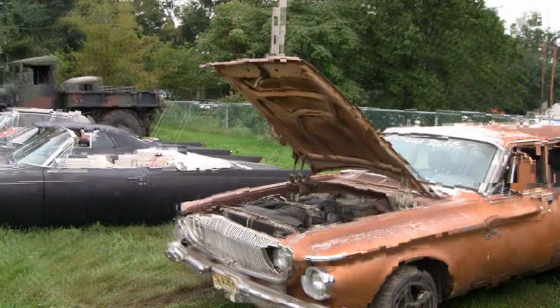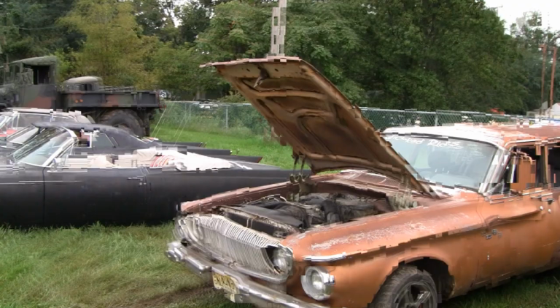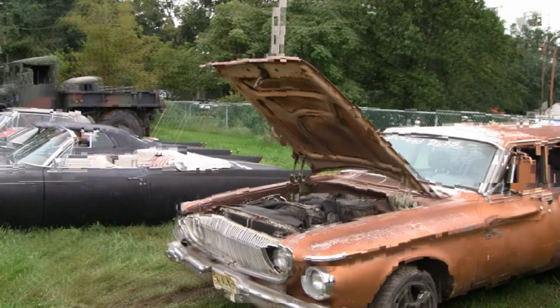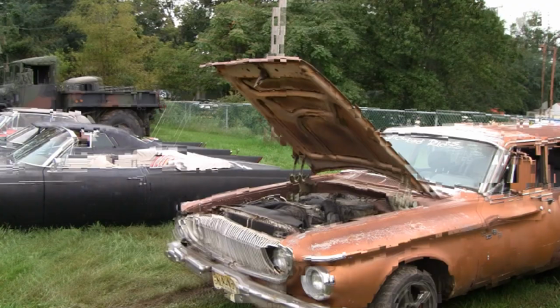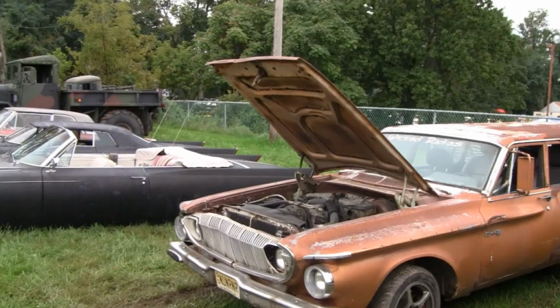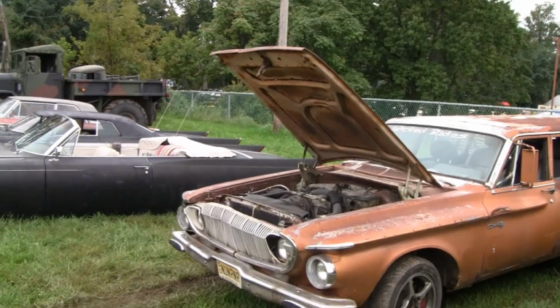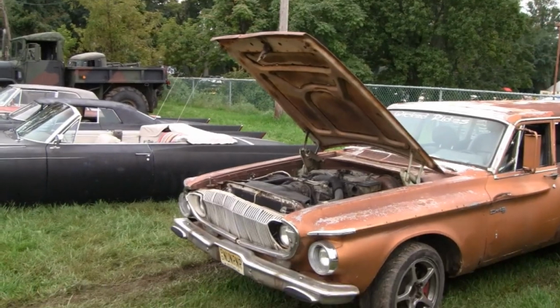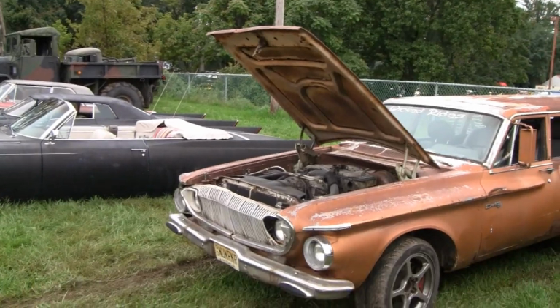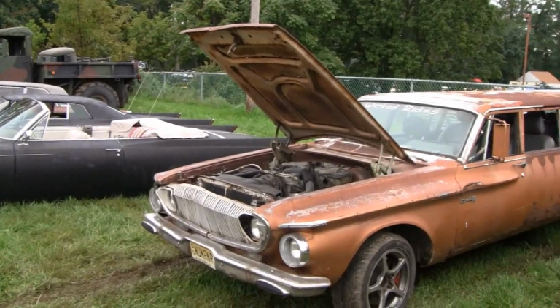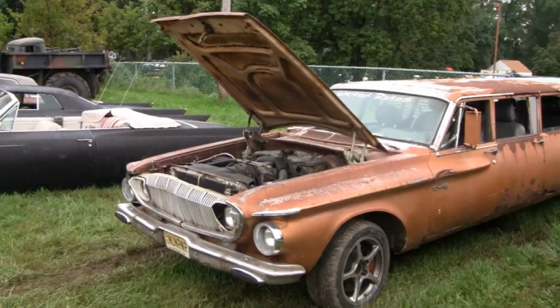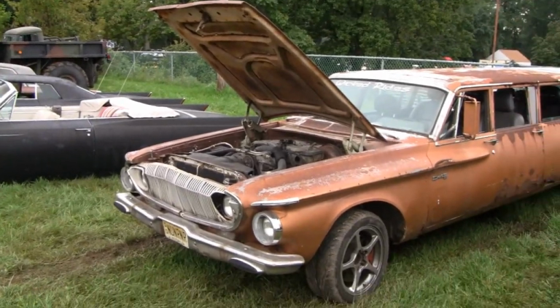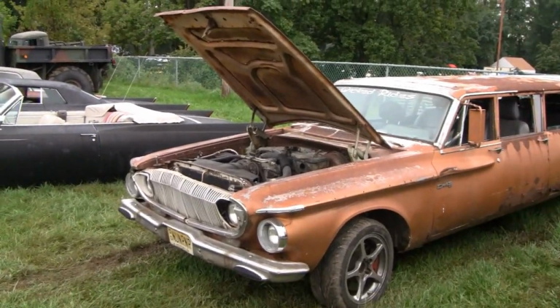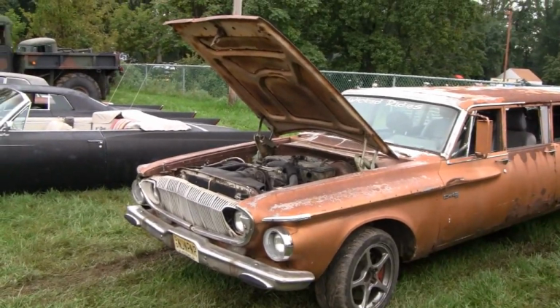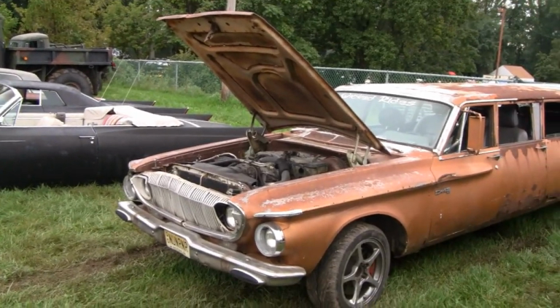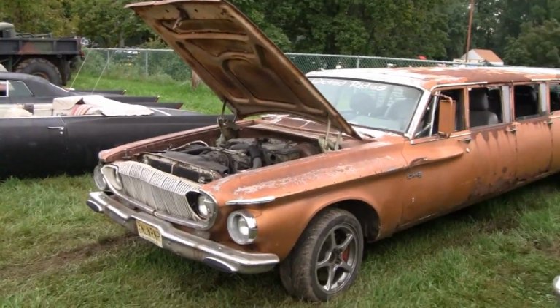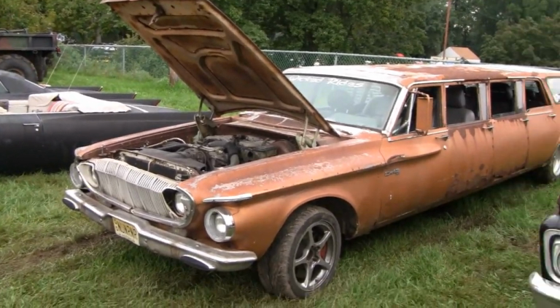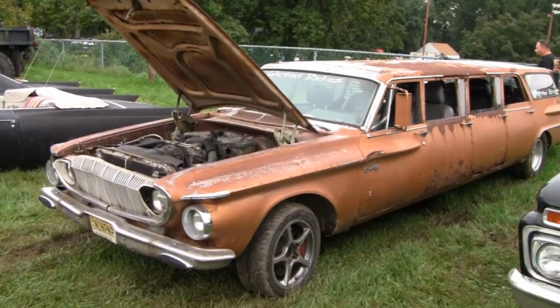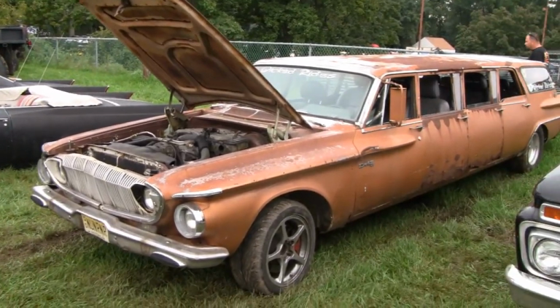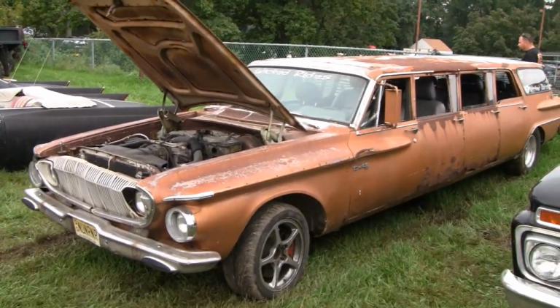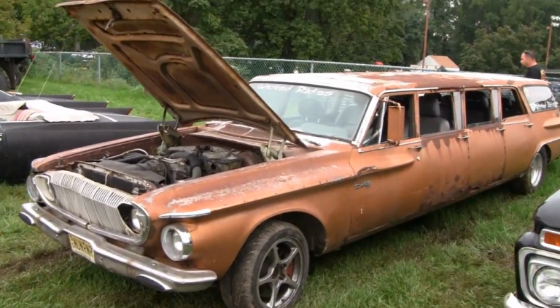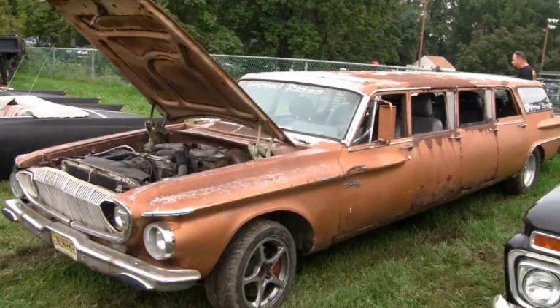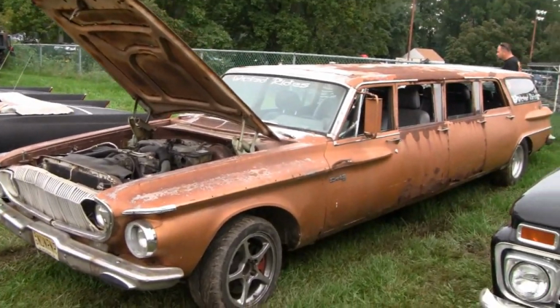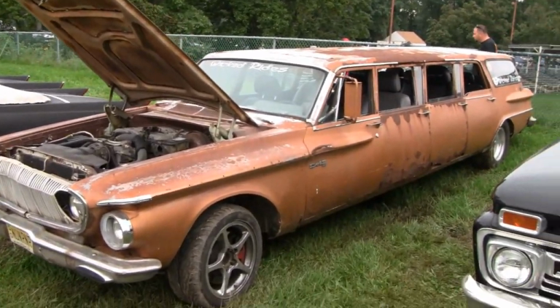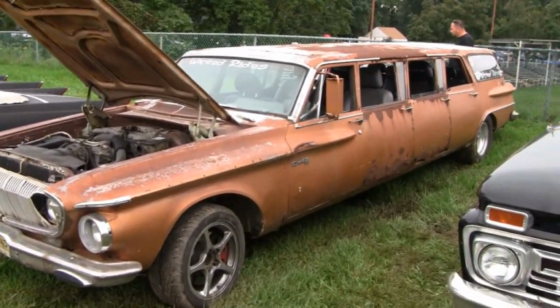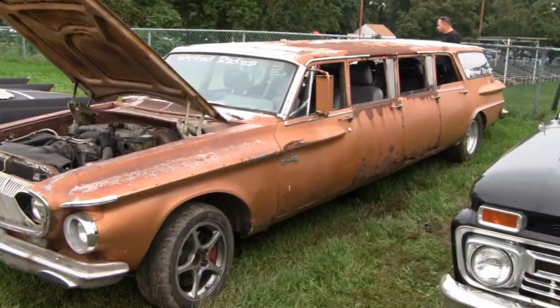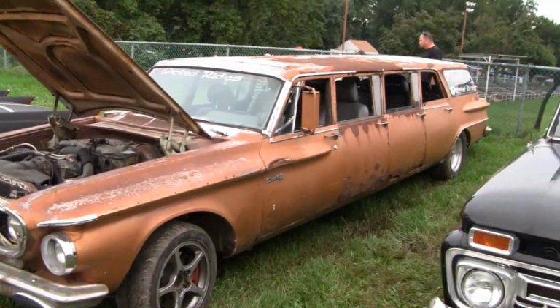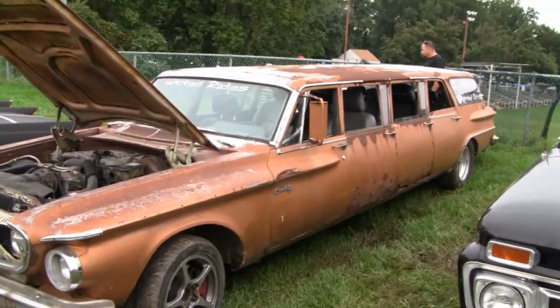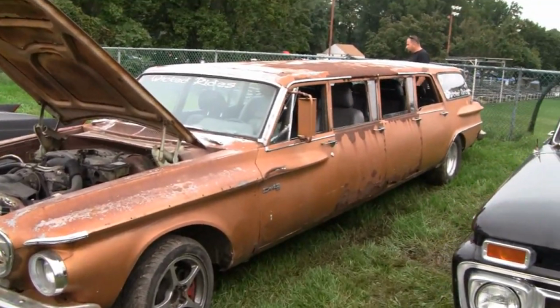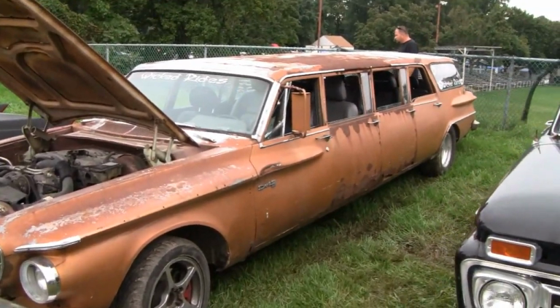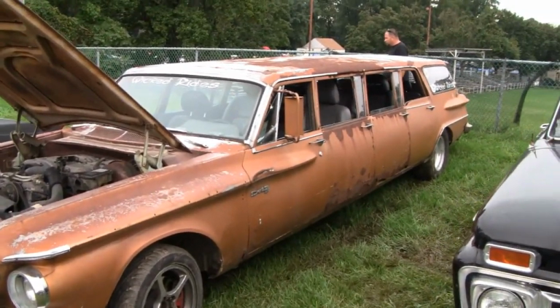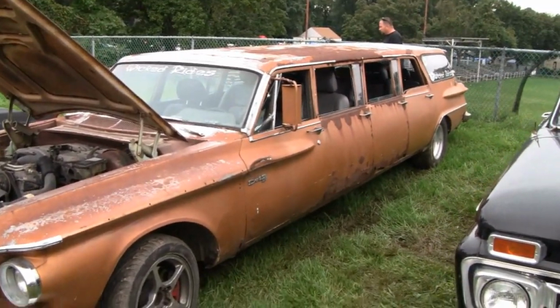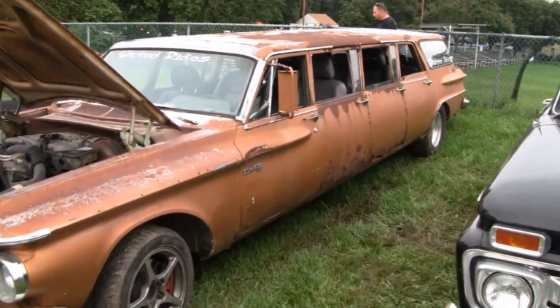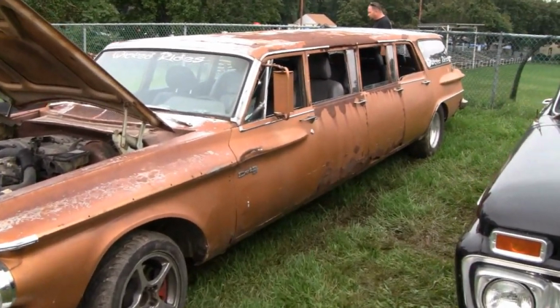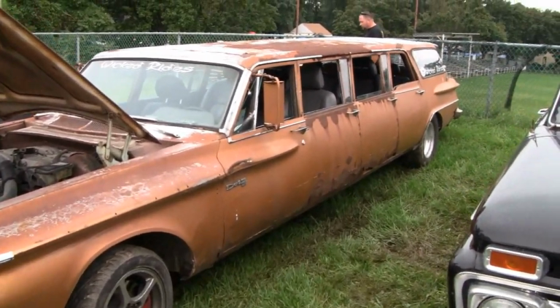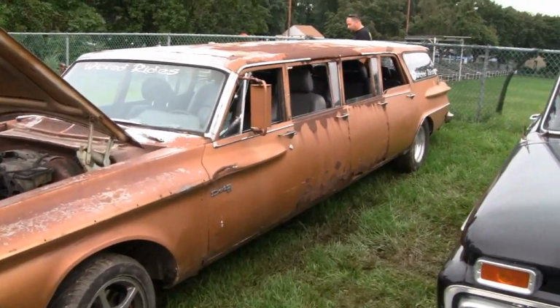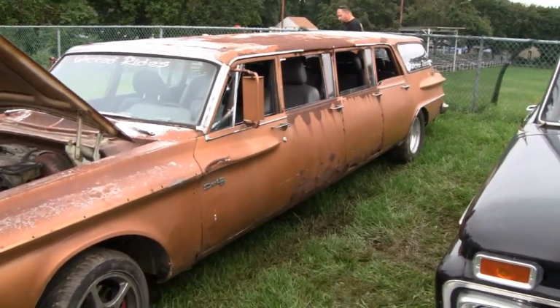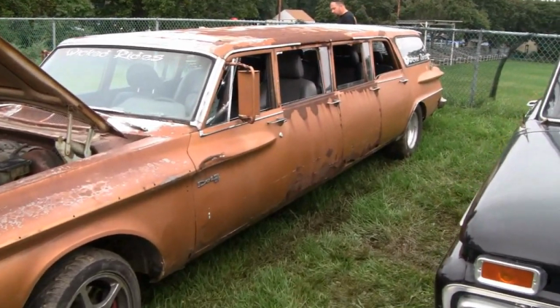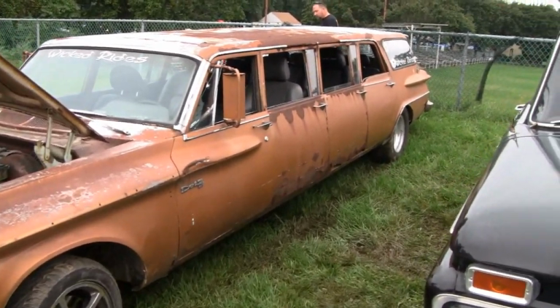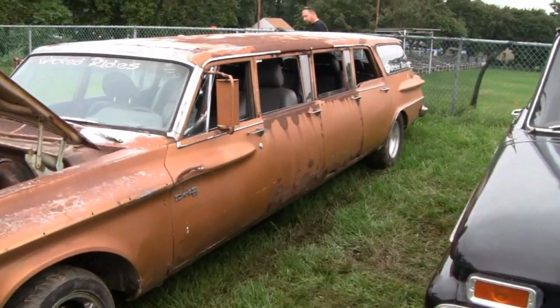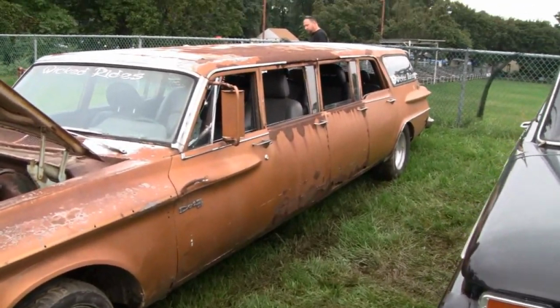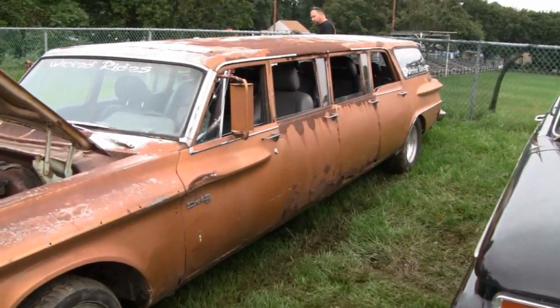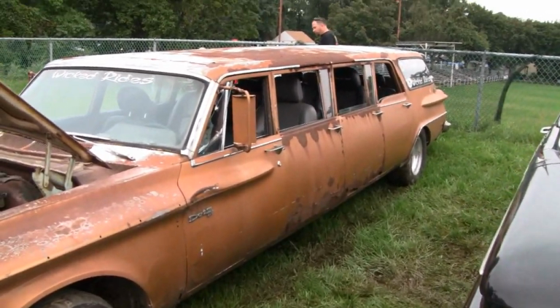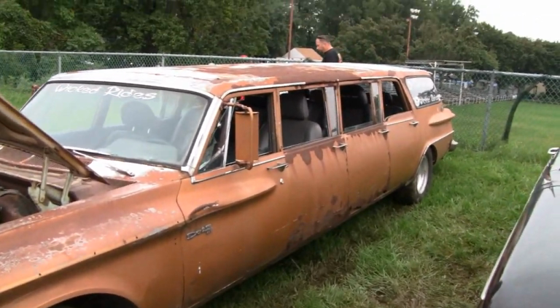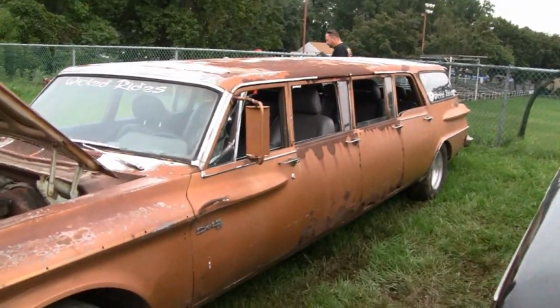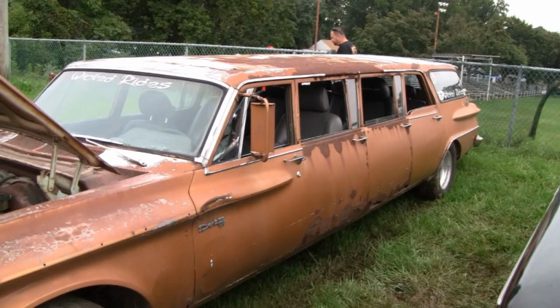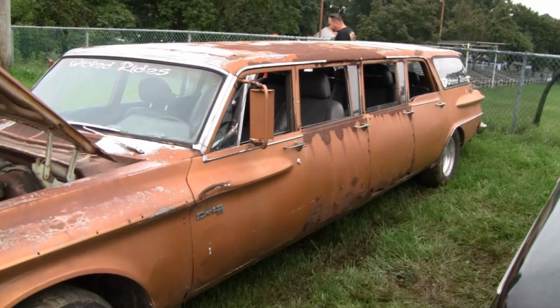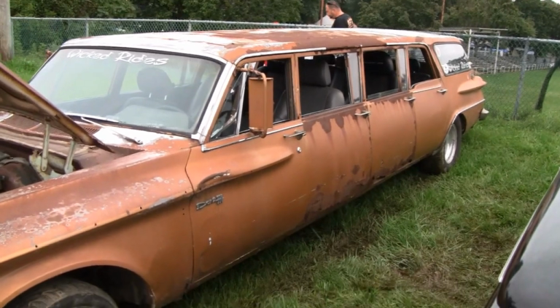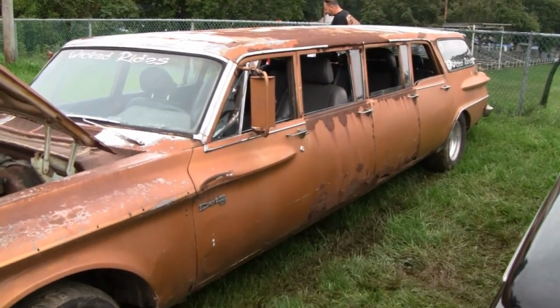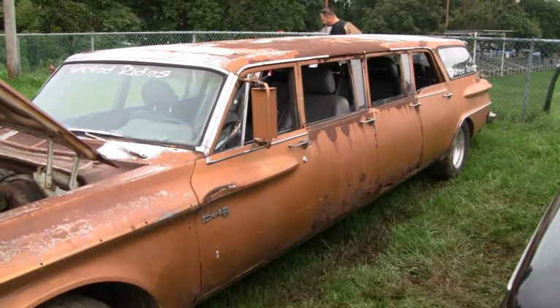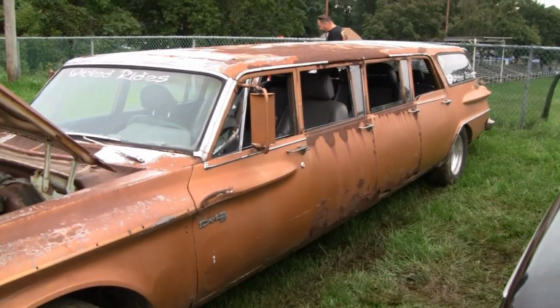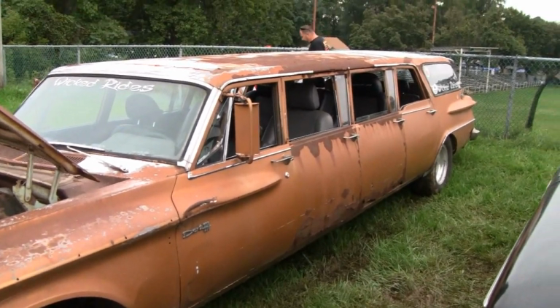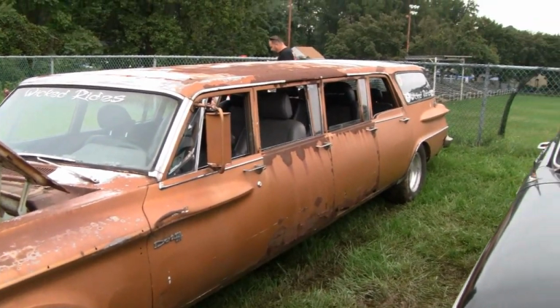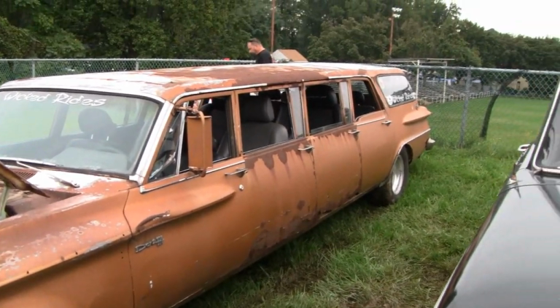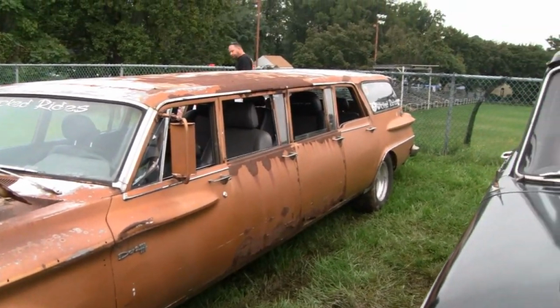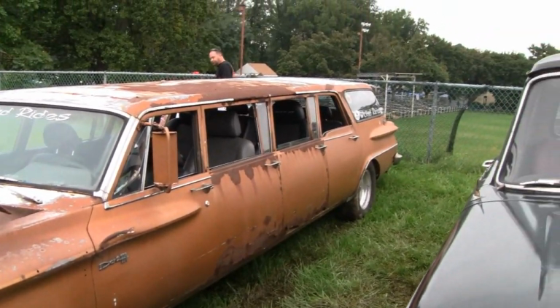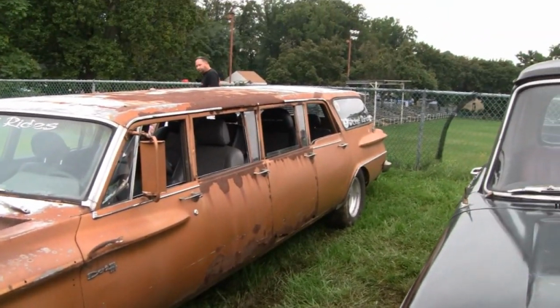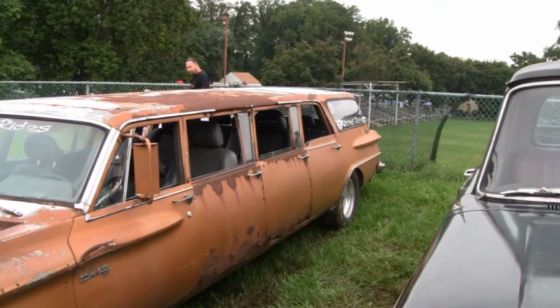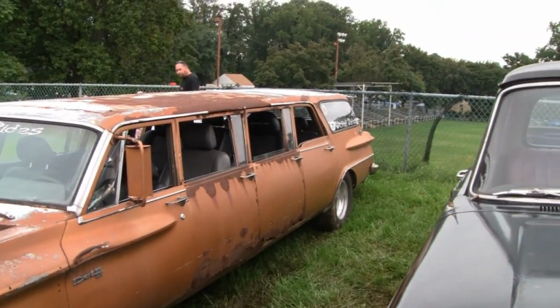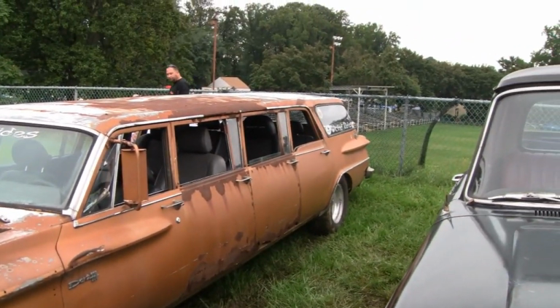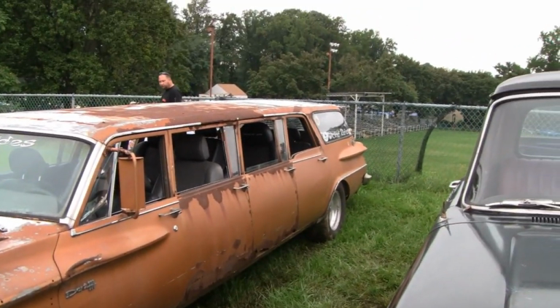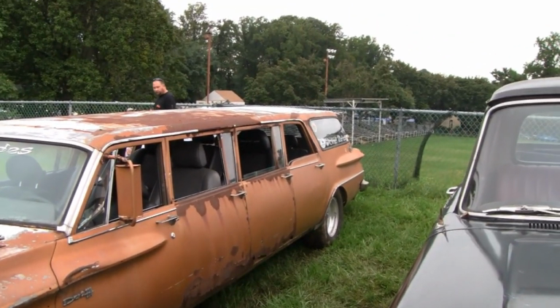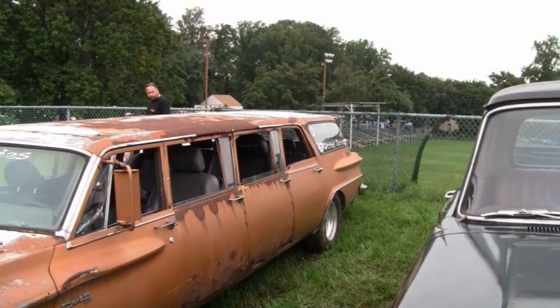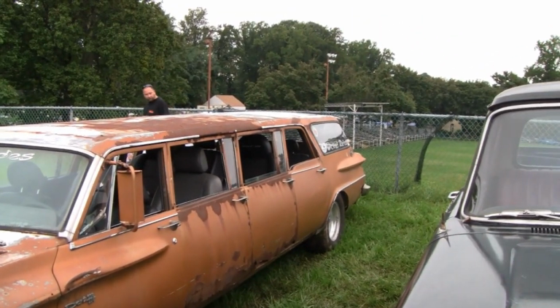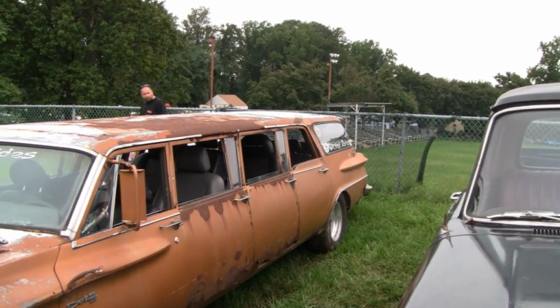Check out this Dodge Dart here. Look at all the doors on it — four door, eight door. It's an eight-door Dodge Dart.